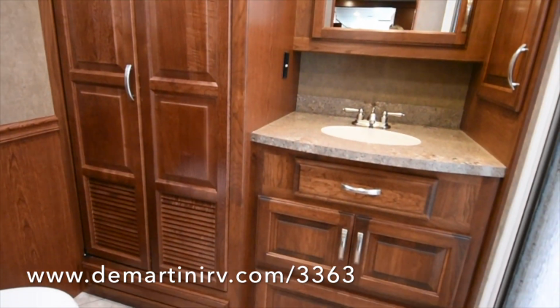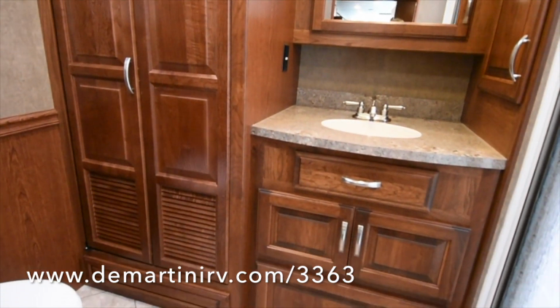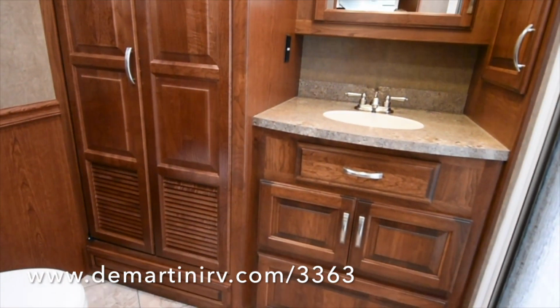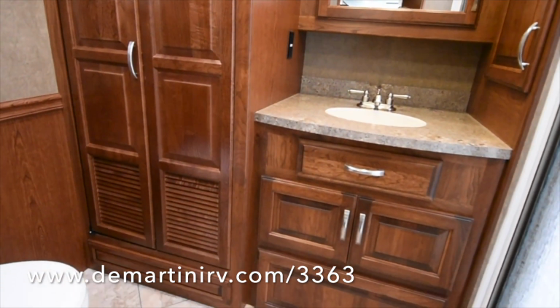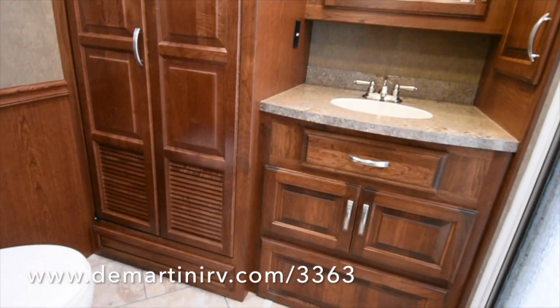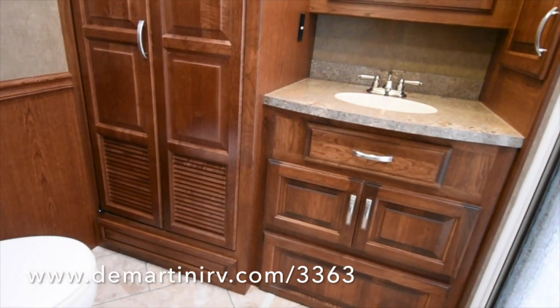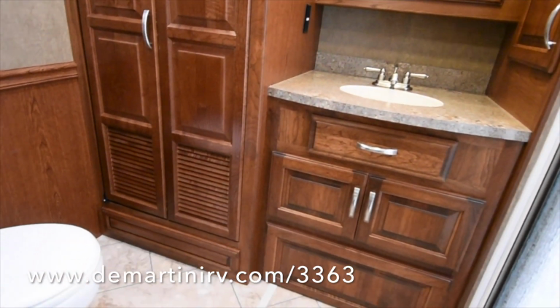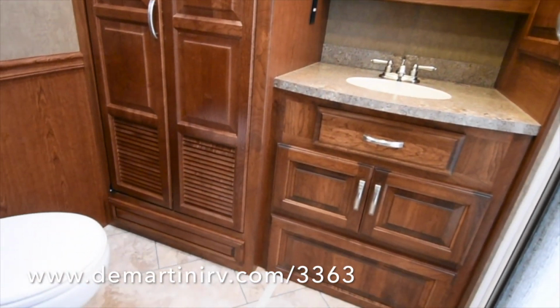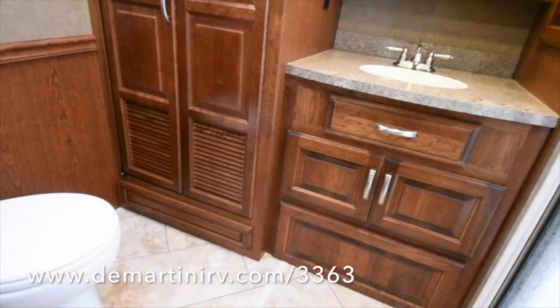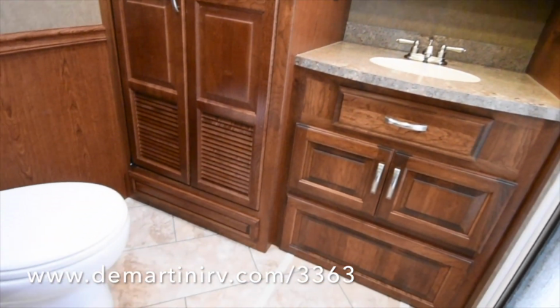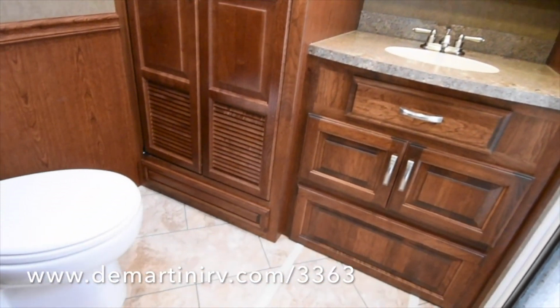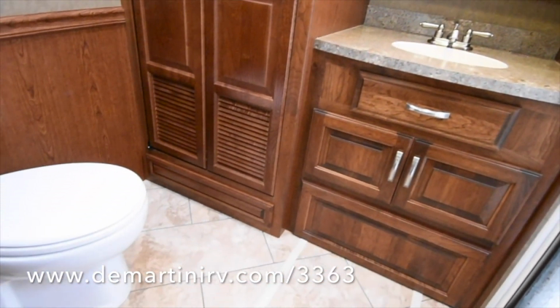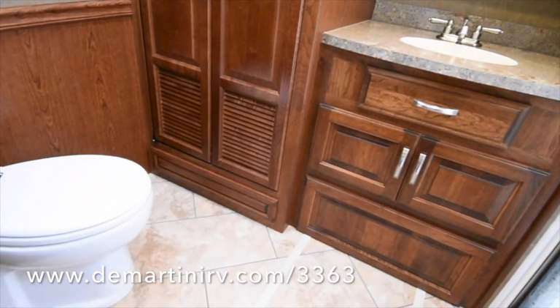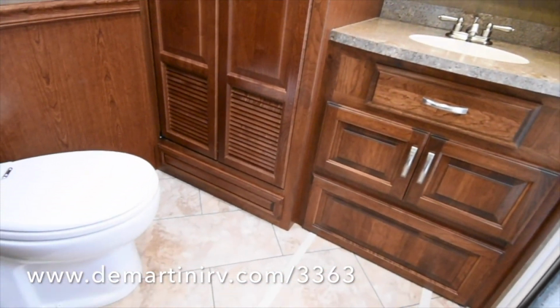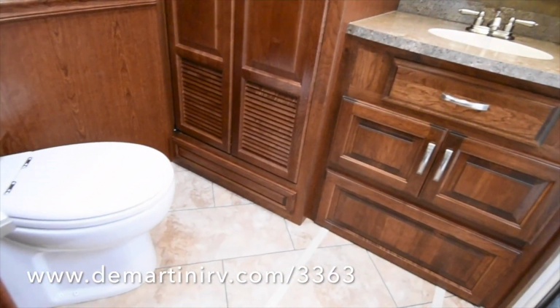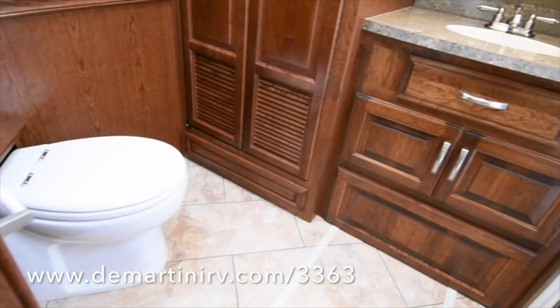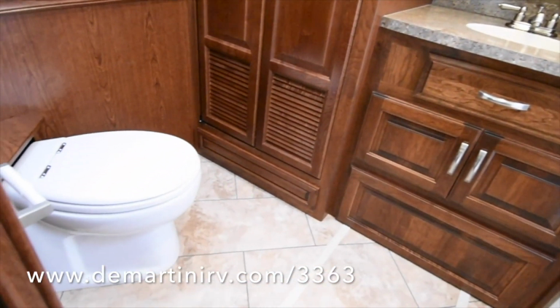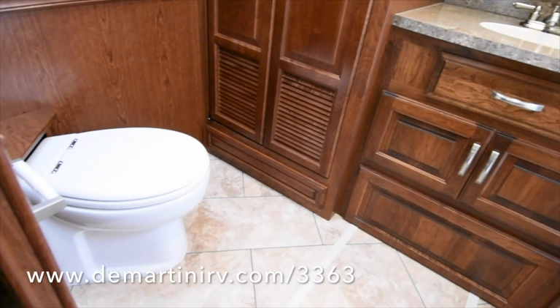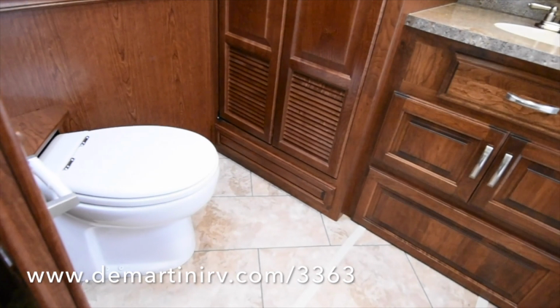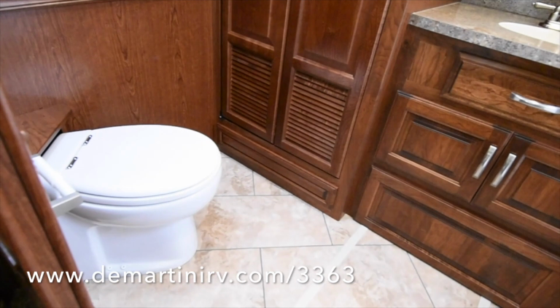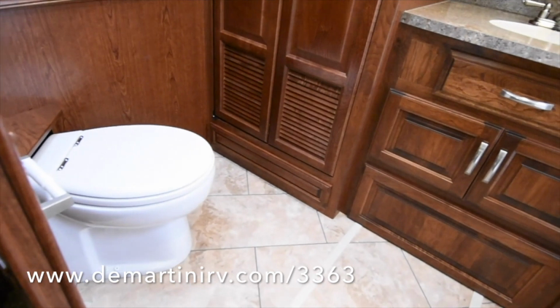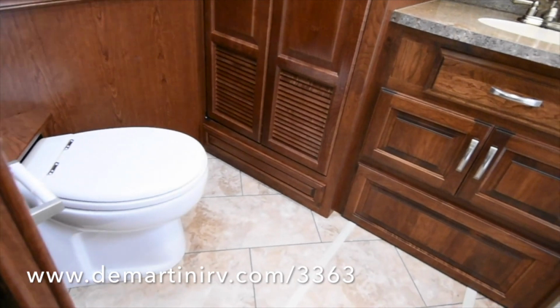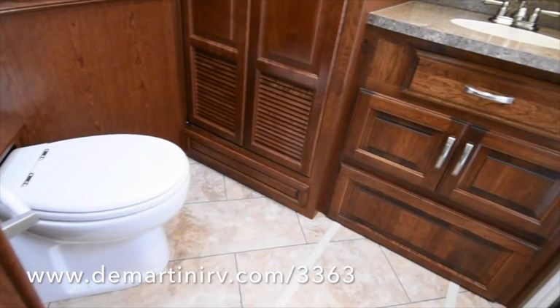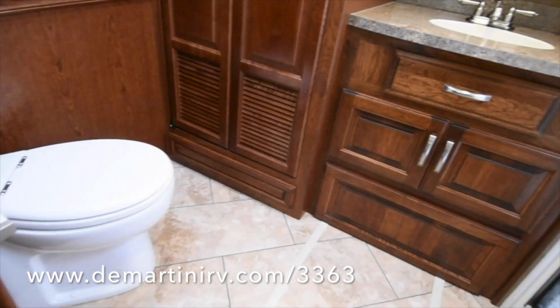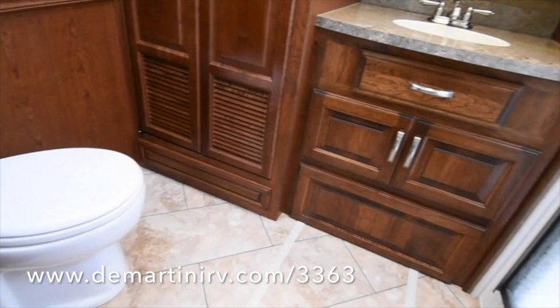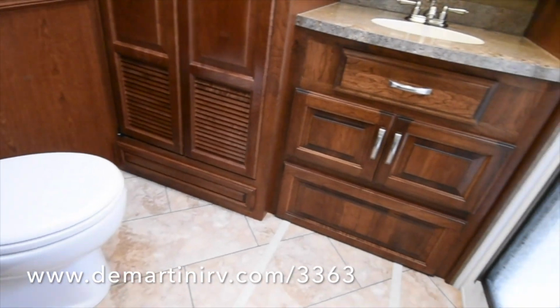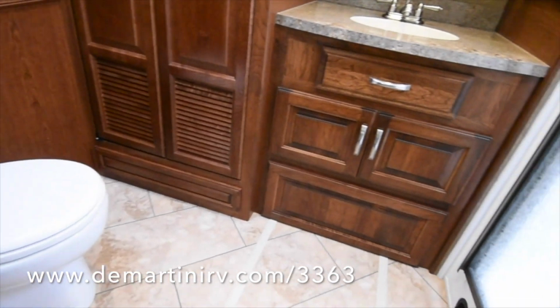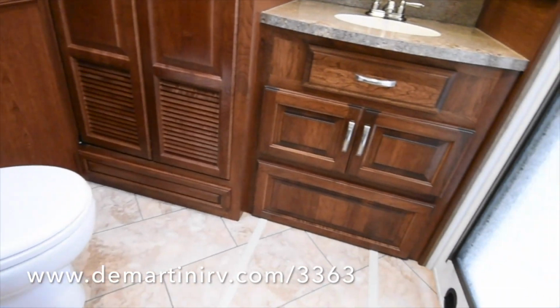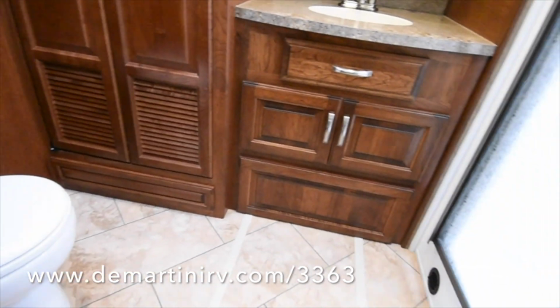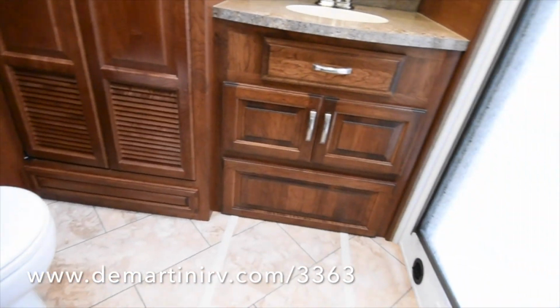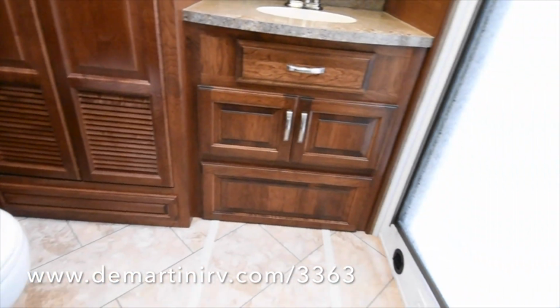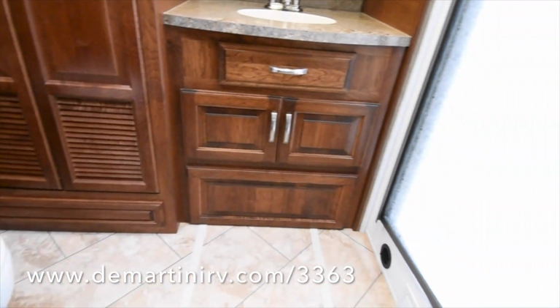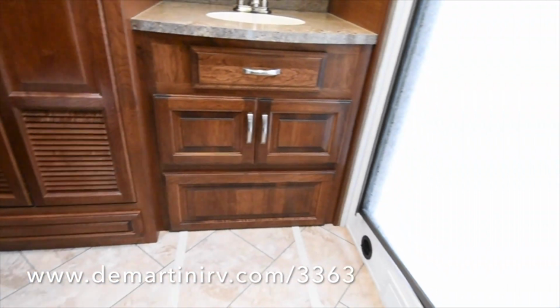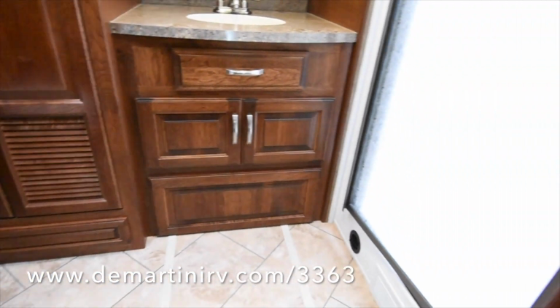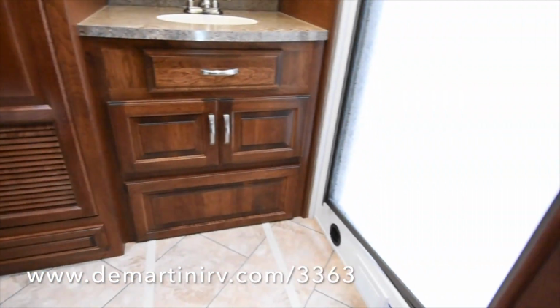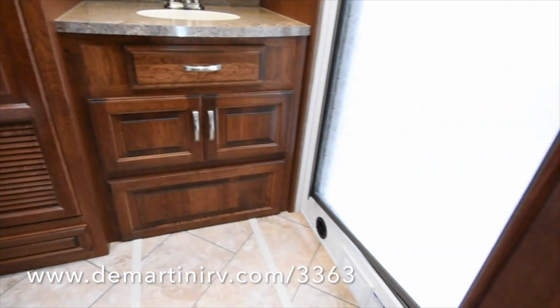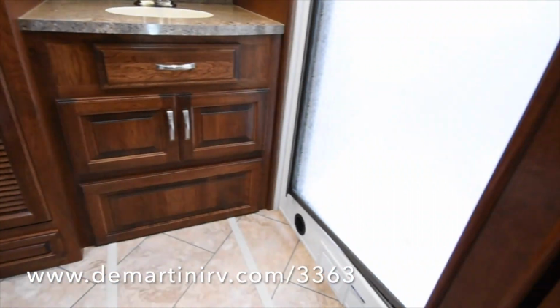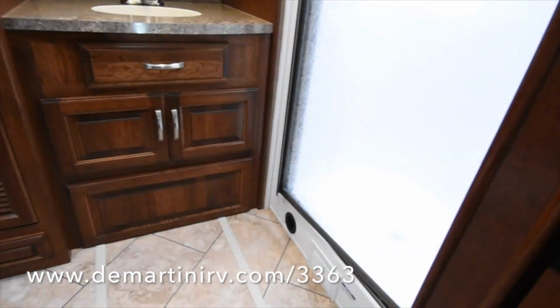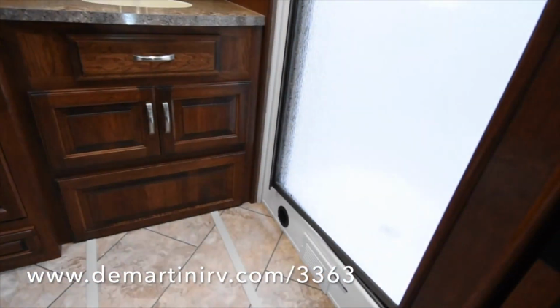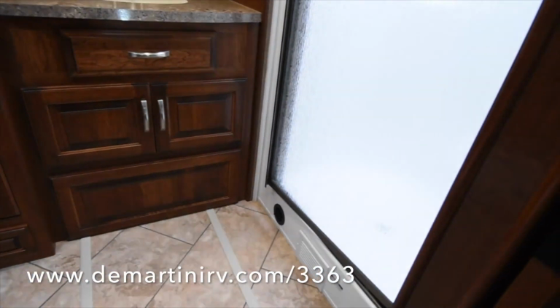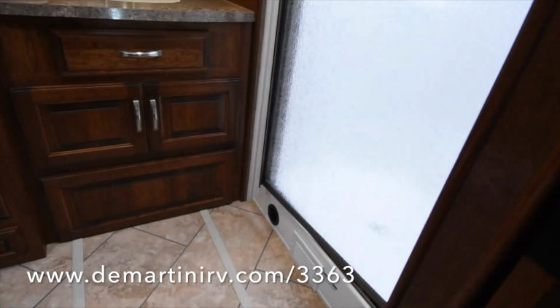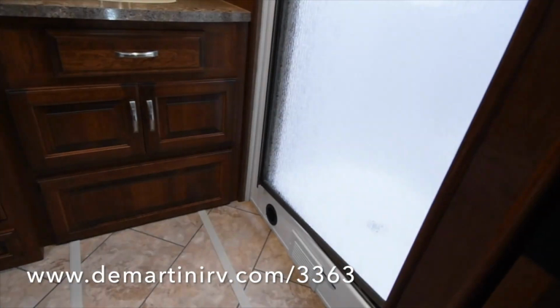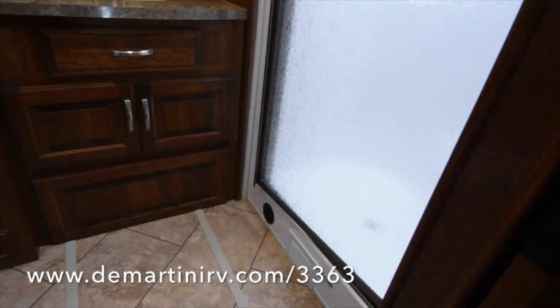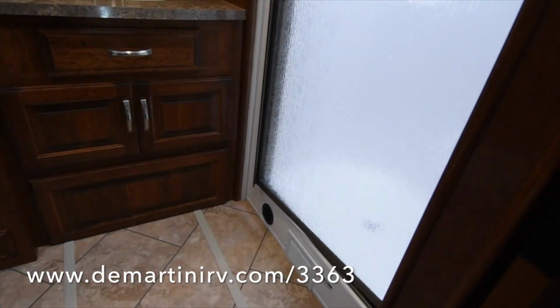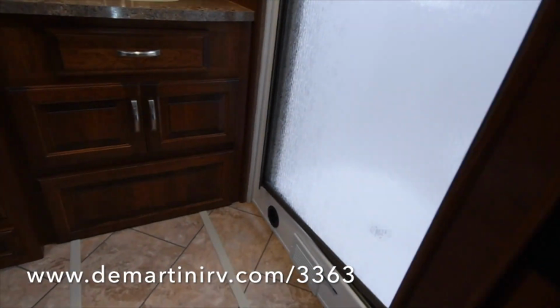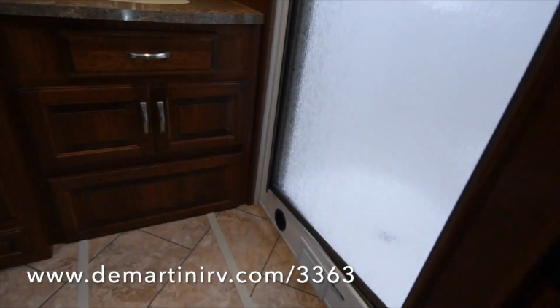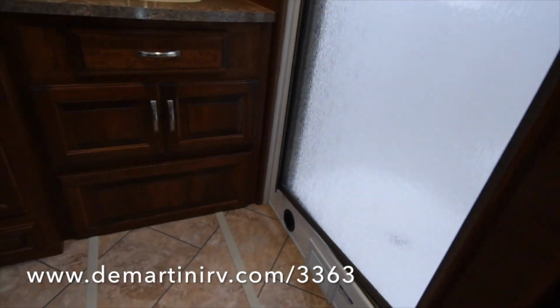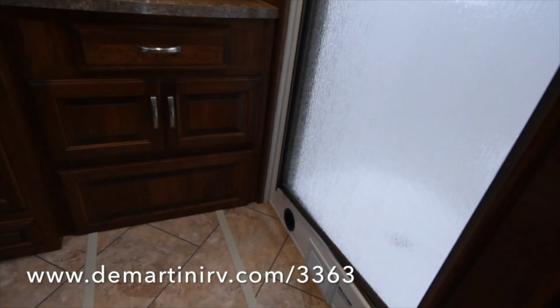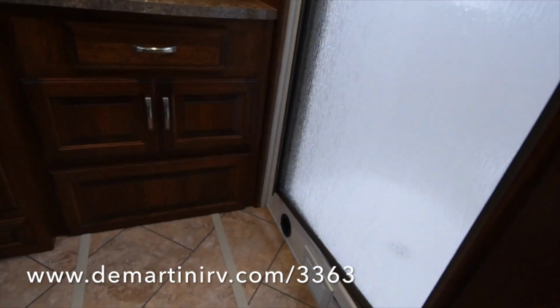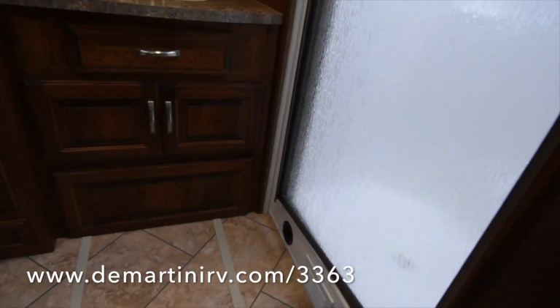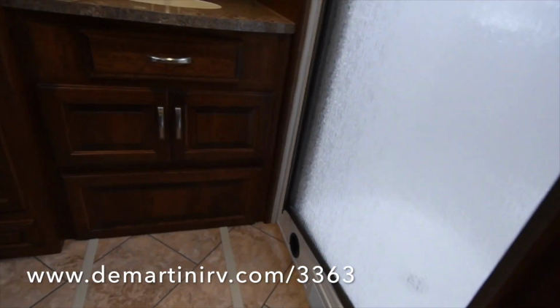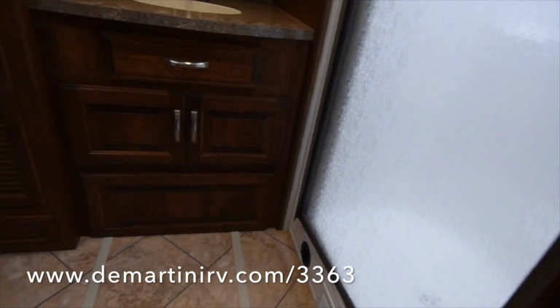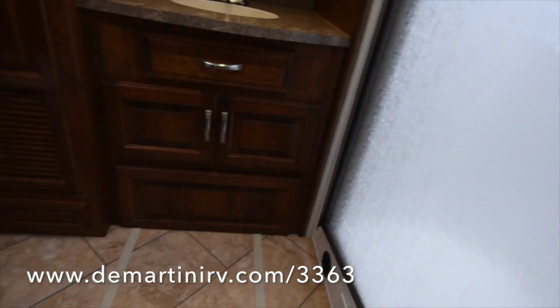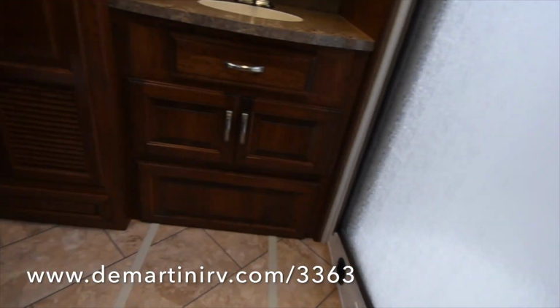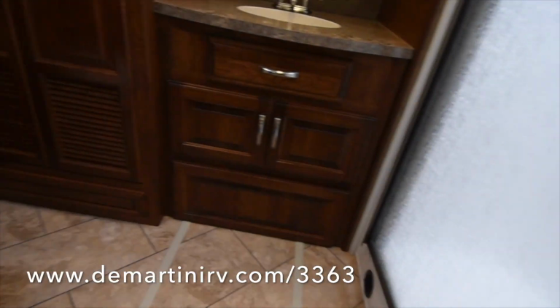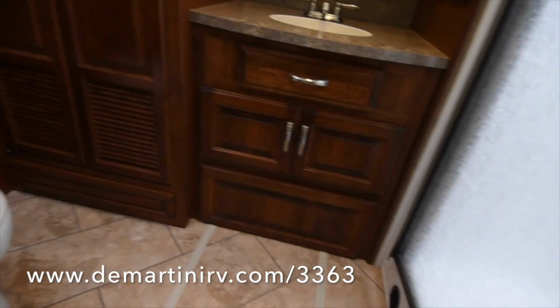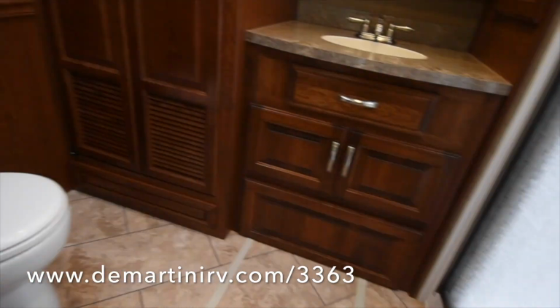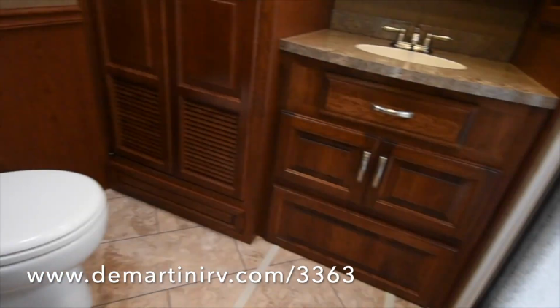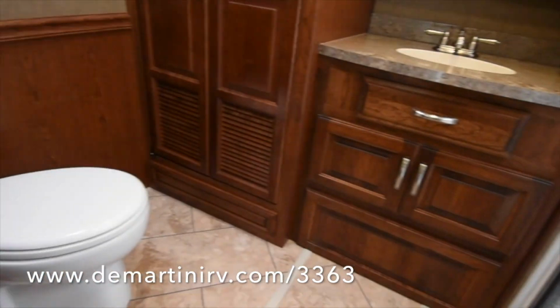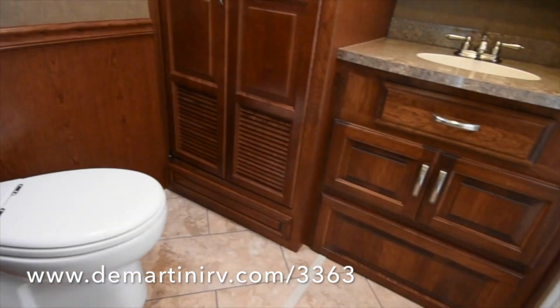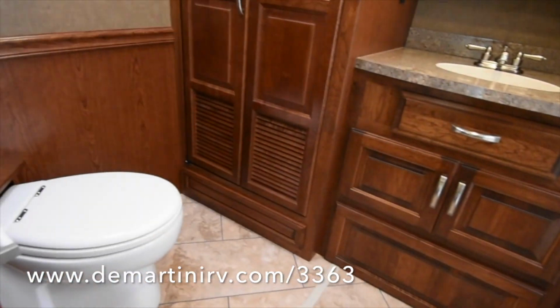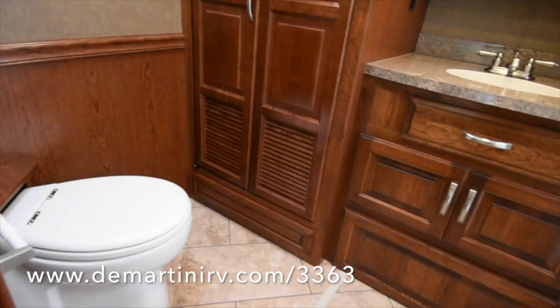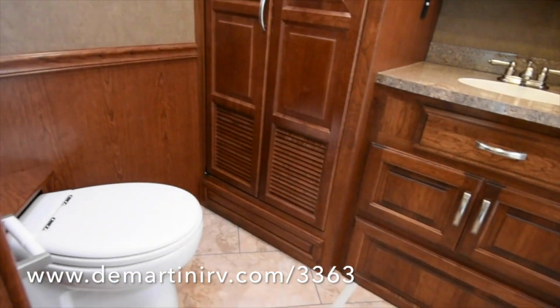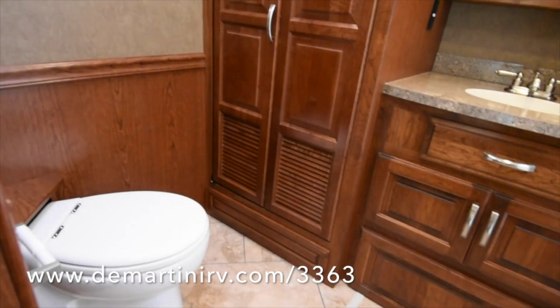Washer-dryer stacked. And a nice big shower back there.